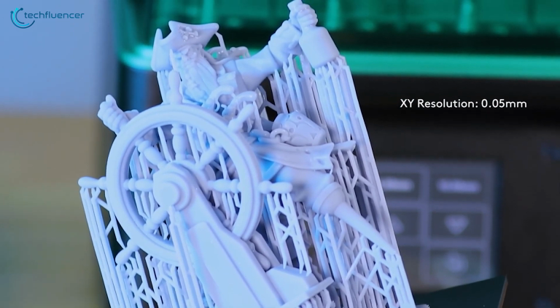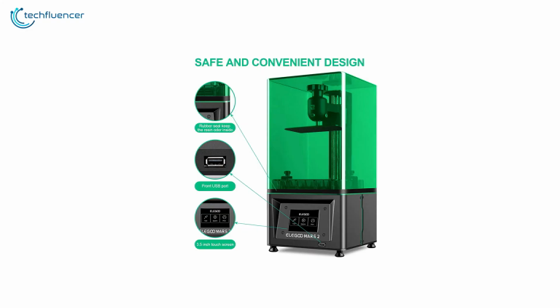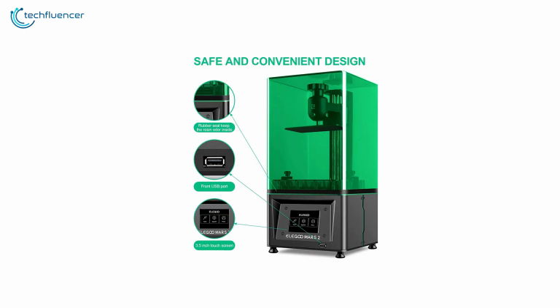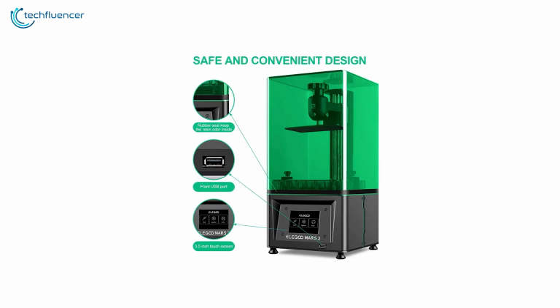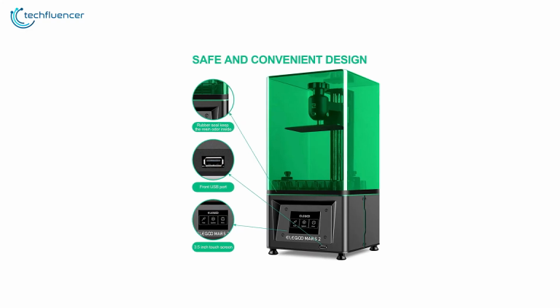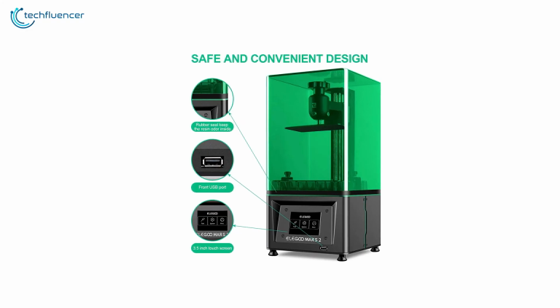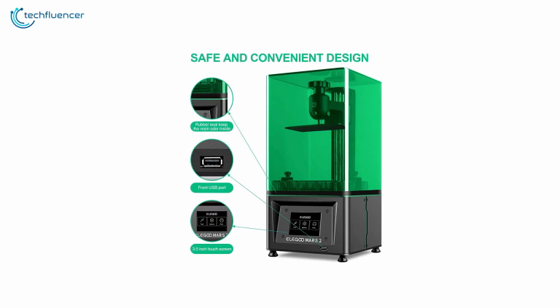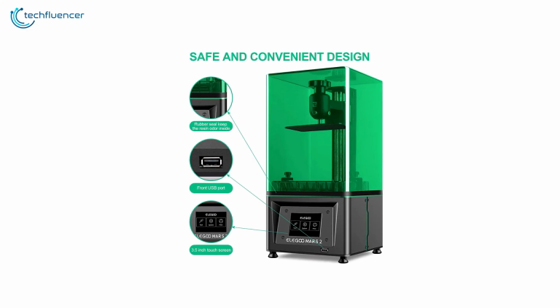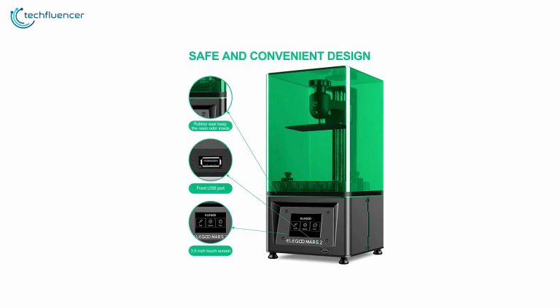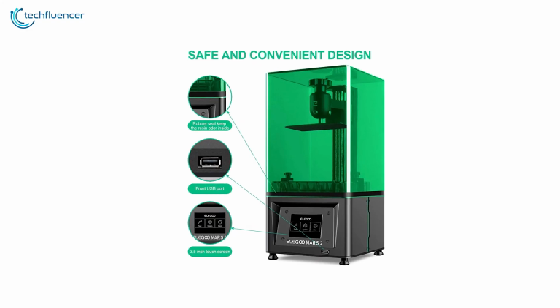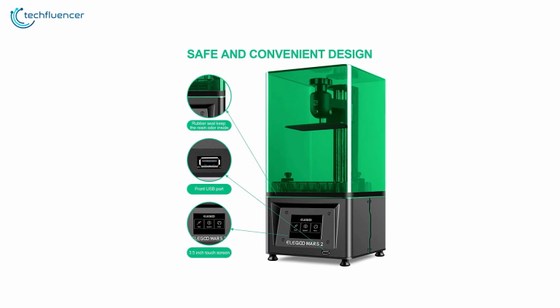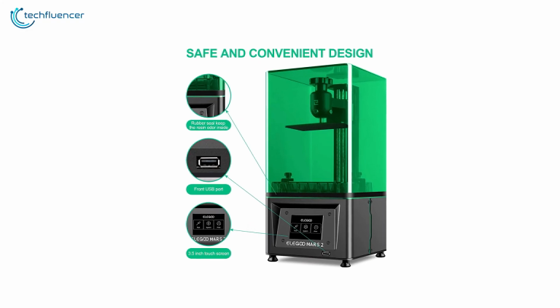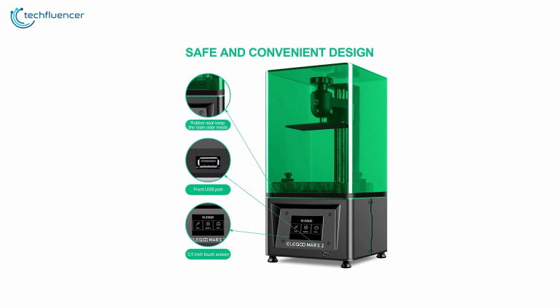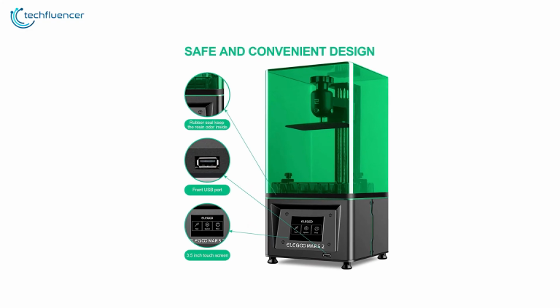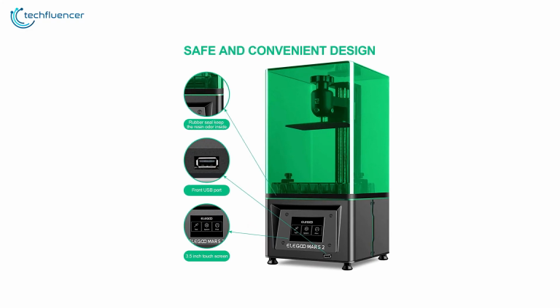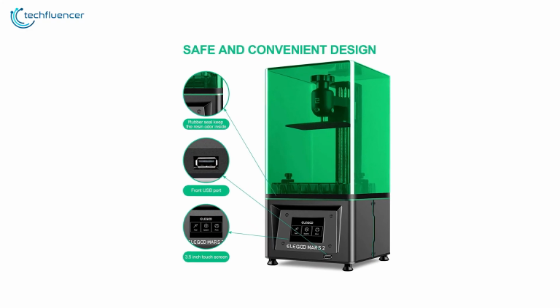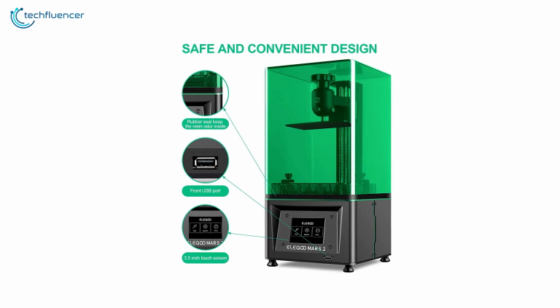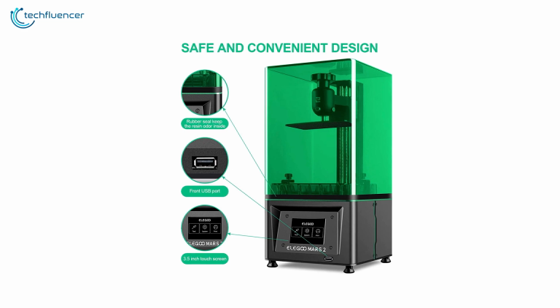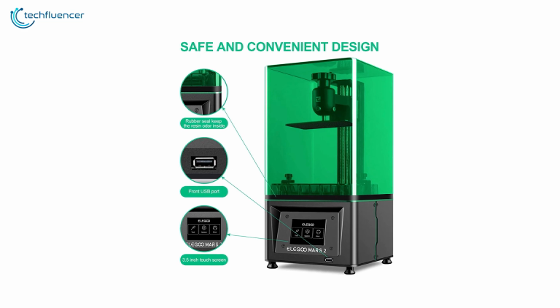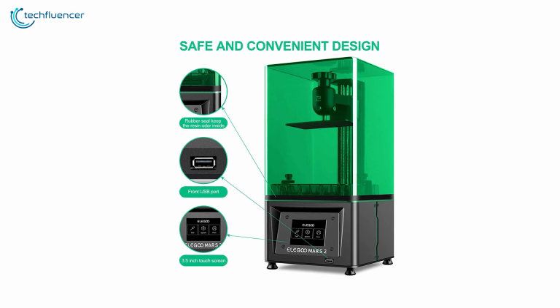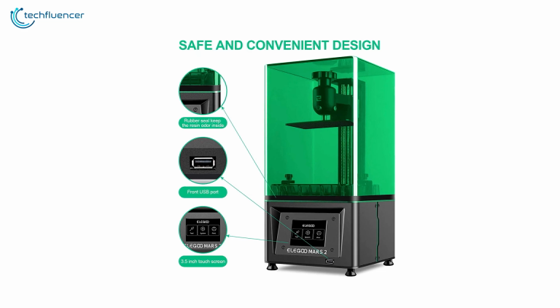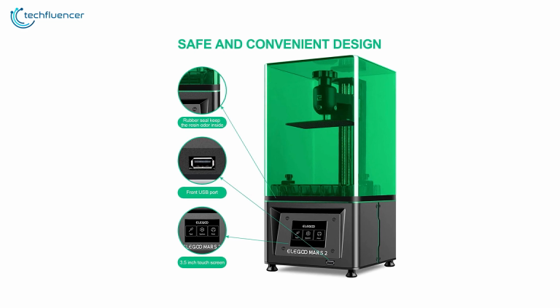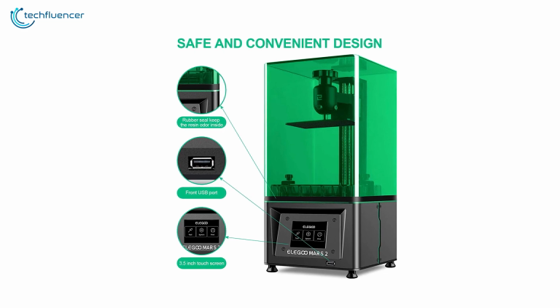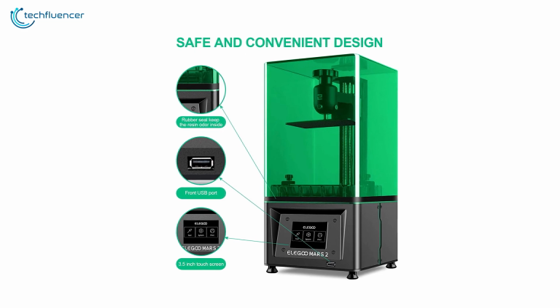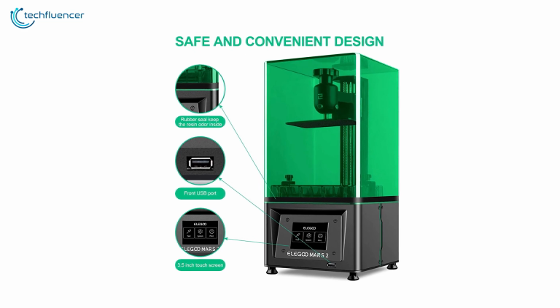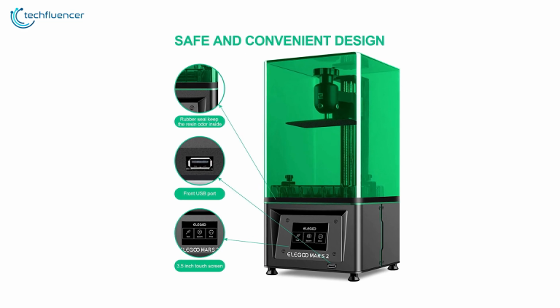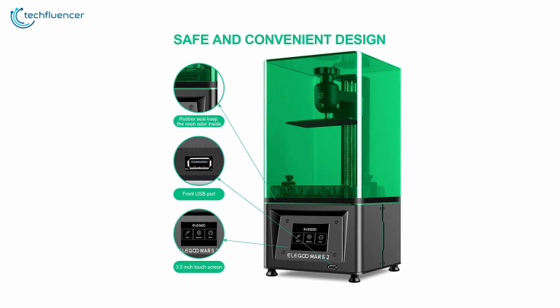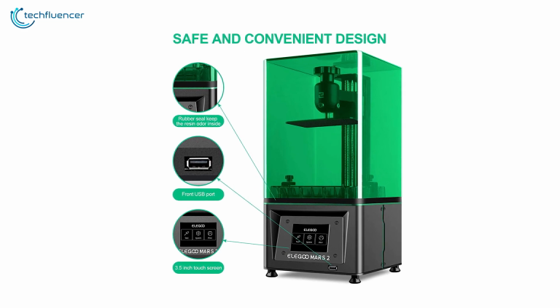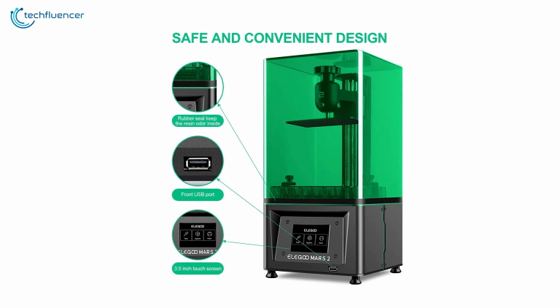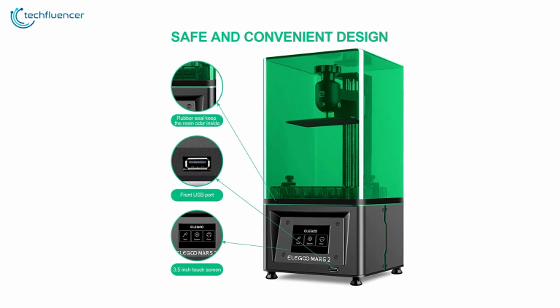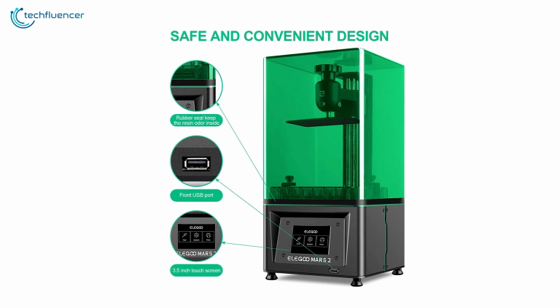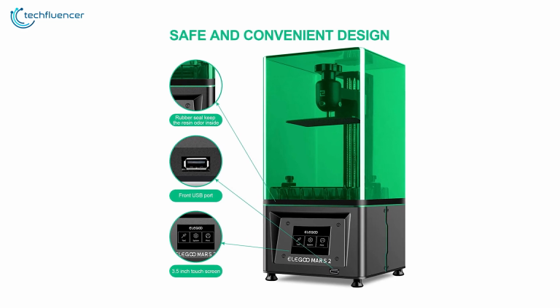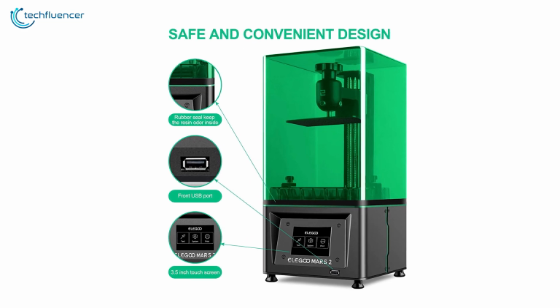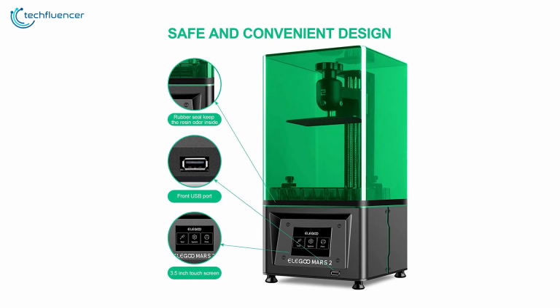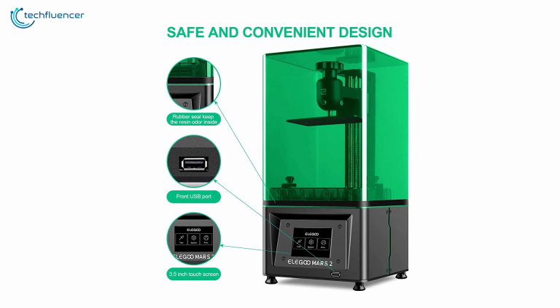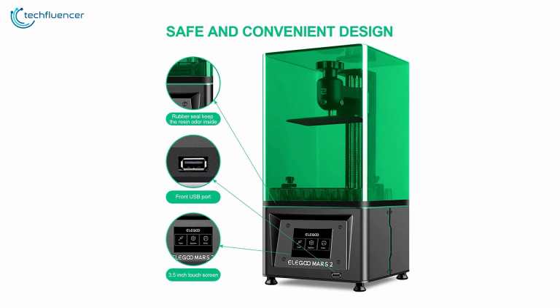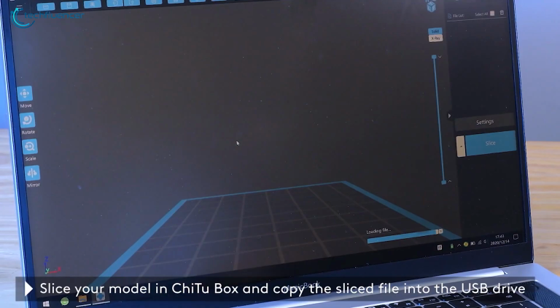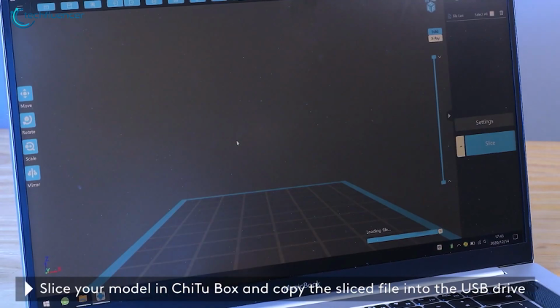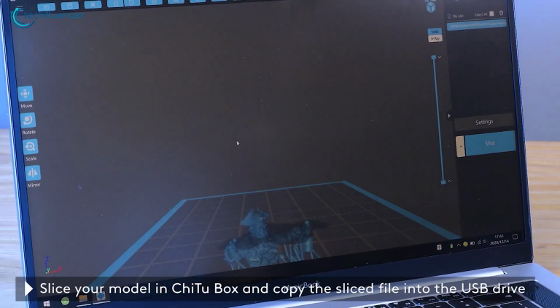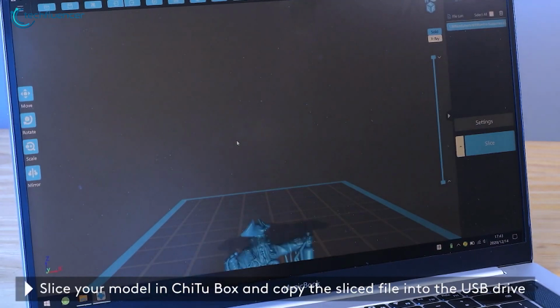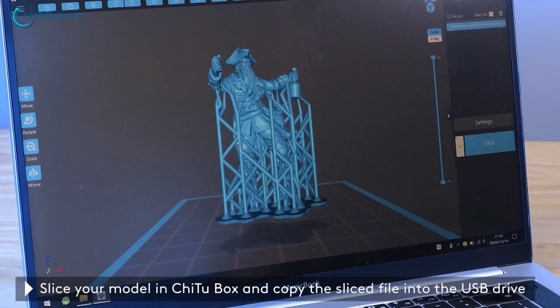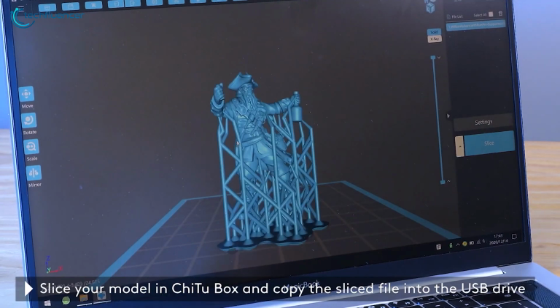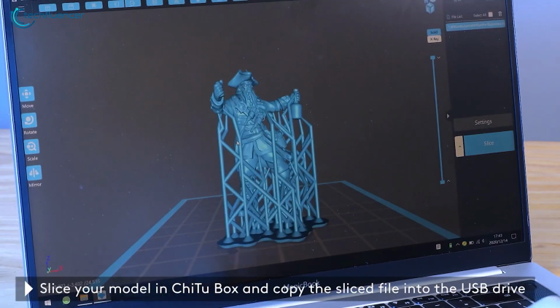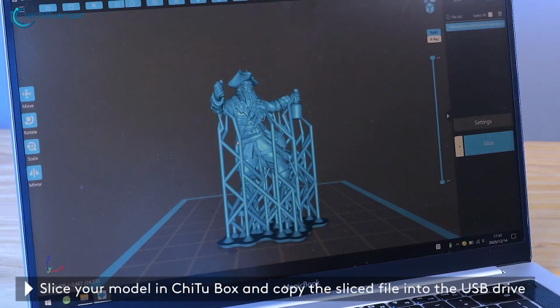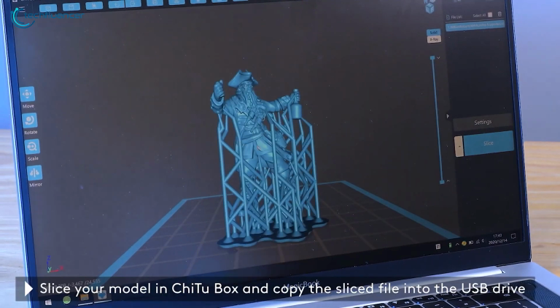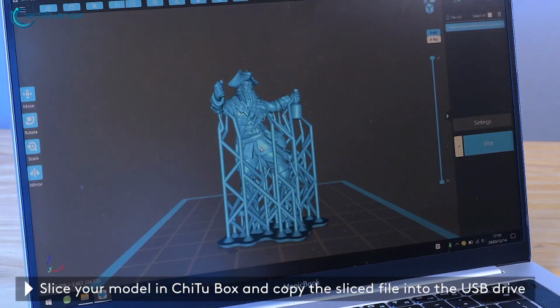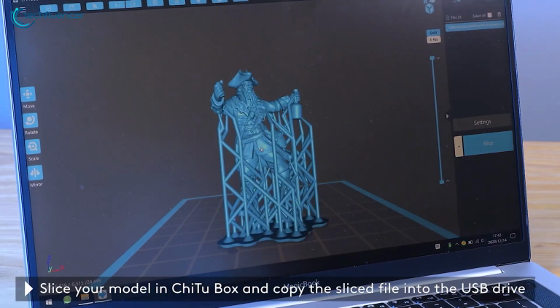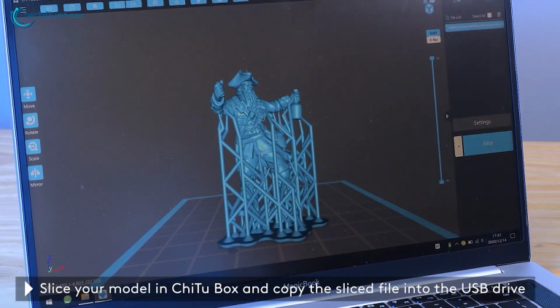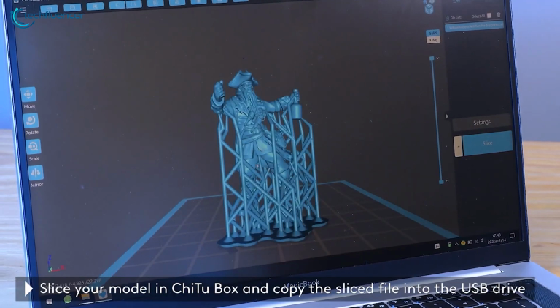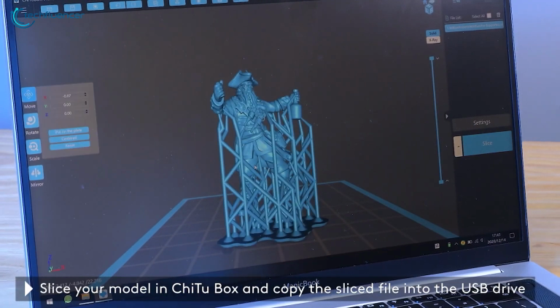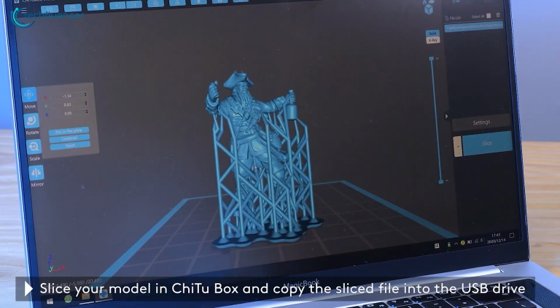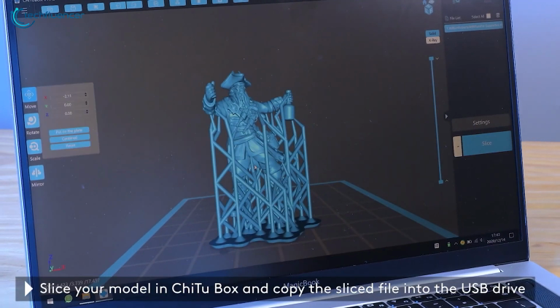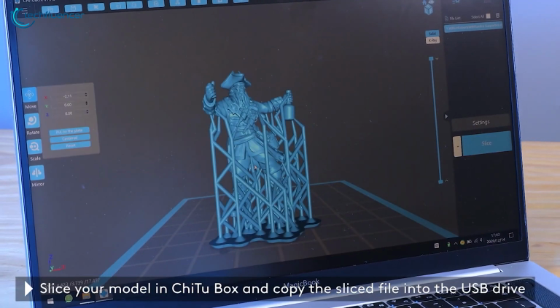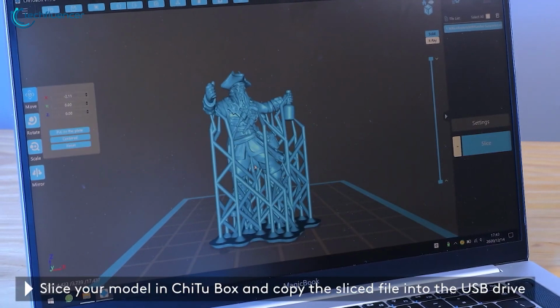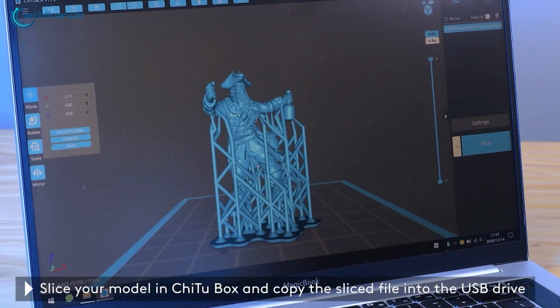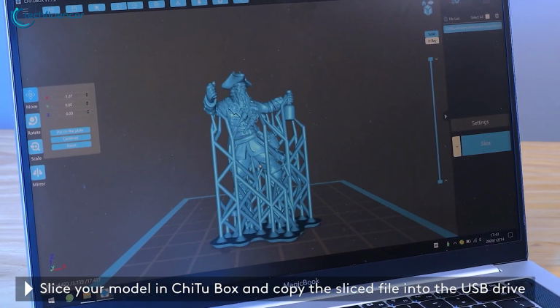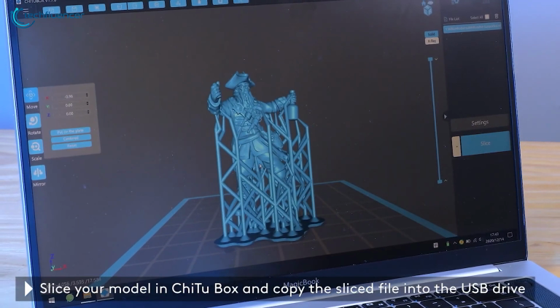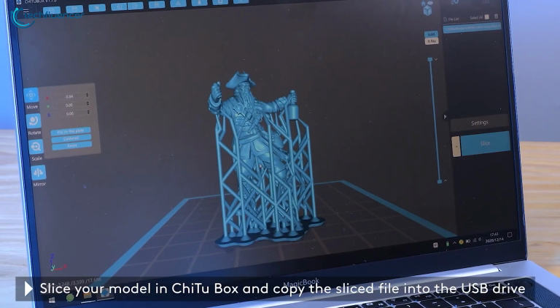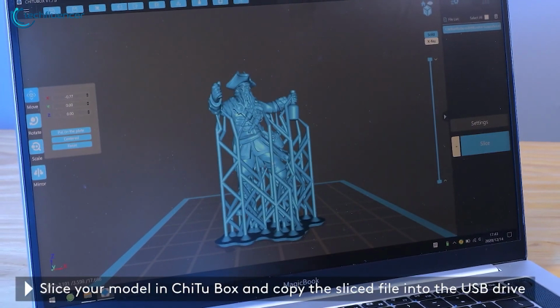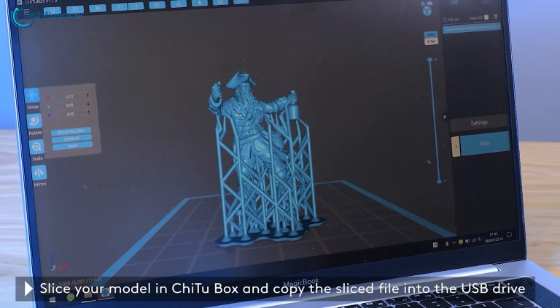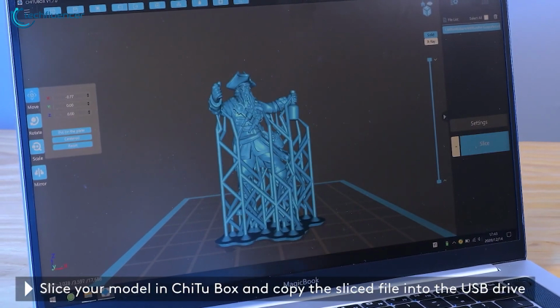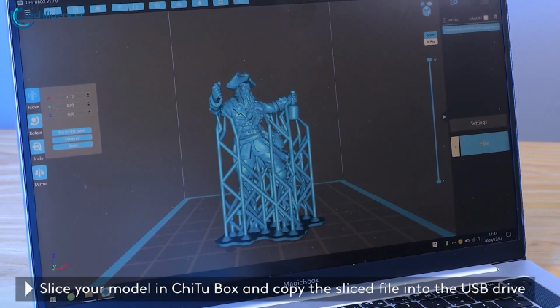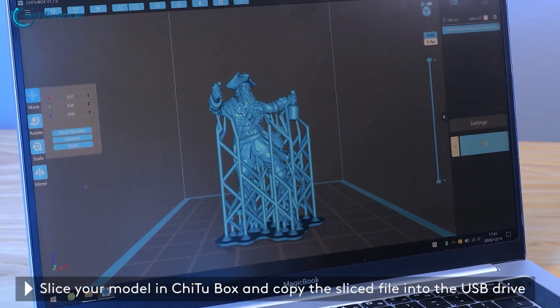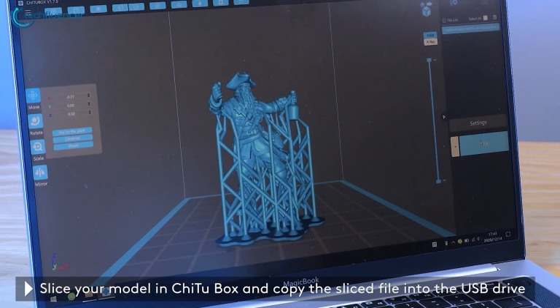The anti-slip hexagon screws ensure stable and longer leveling while the oxidation process of this printer provides stronger adhesion so that the model doesn't fall off. At this price range, the Elegoo Mars 2 is a remarkable 3D printer that is perfect for beginners who are considering hopping into 3D printing.